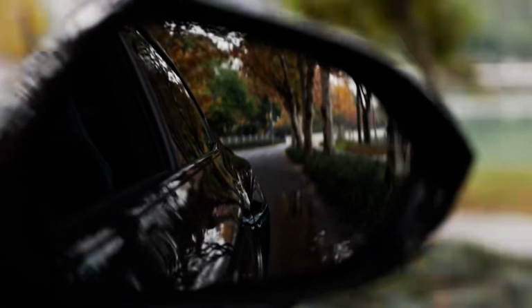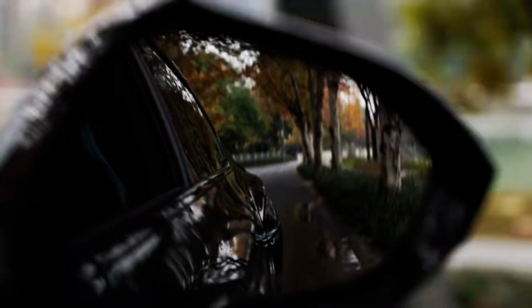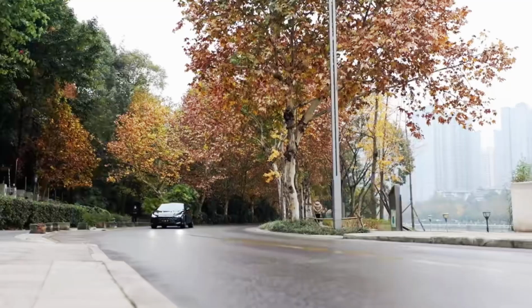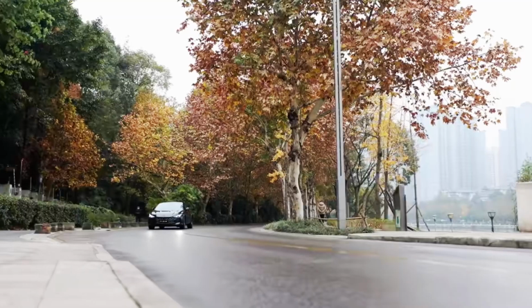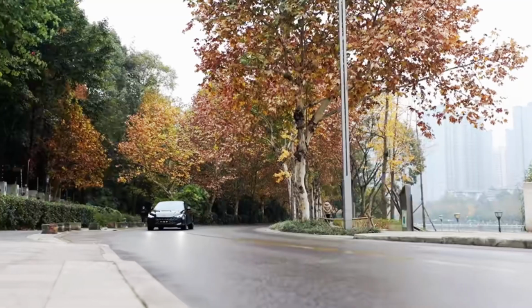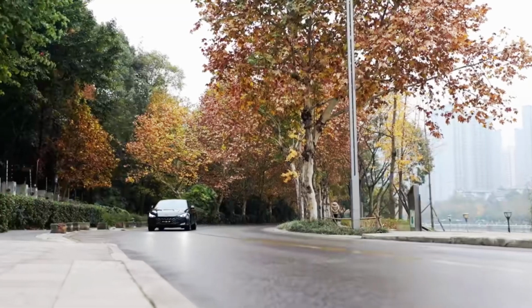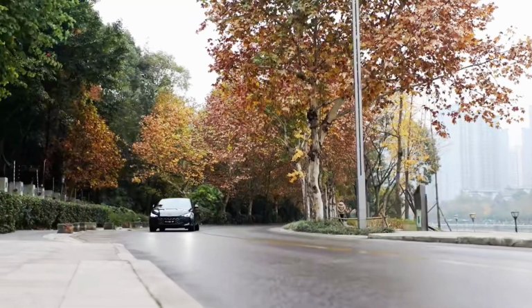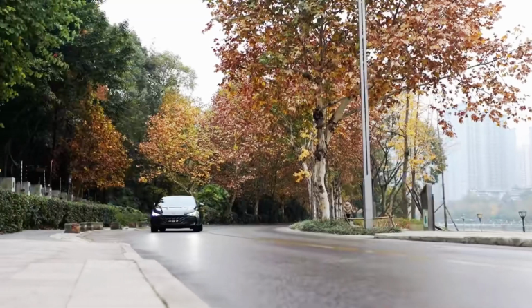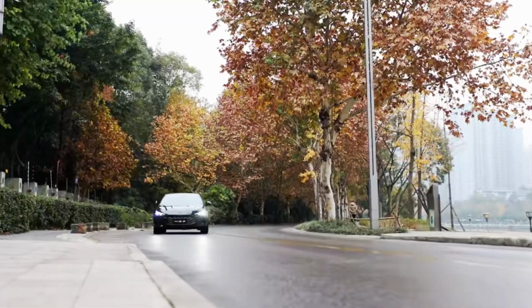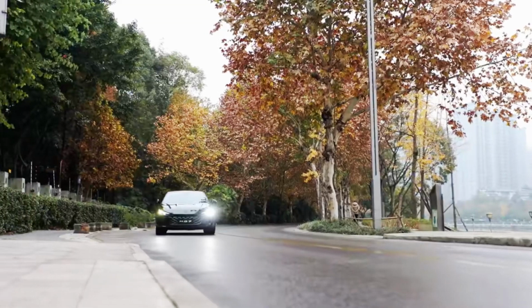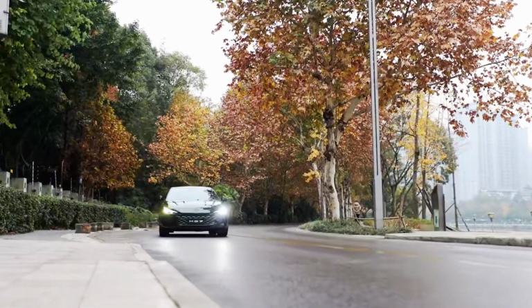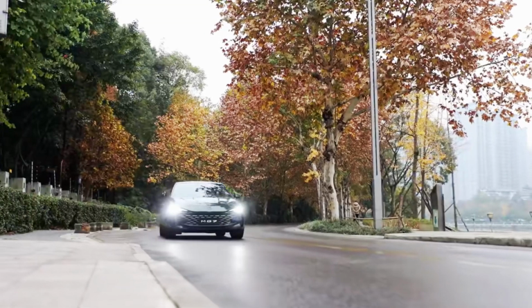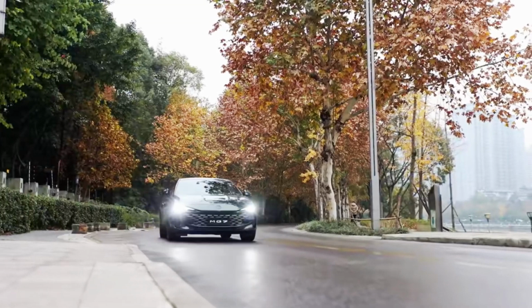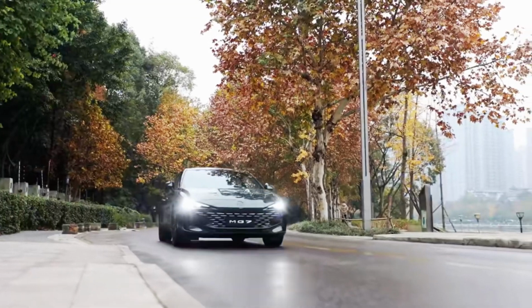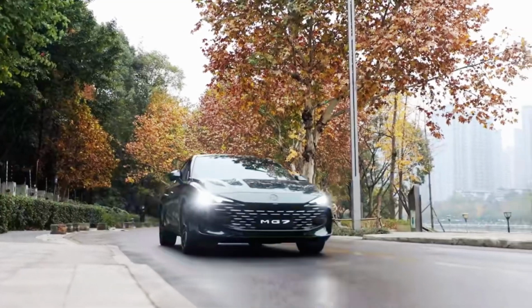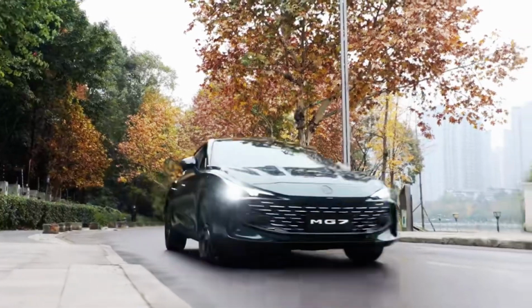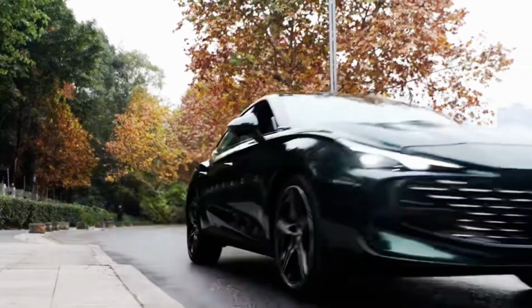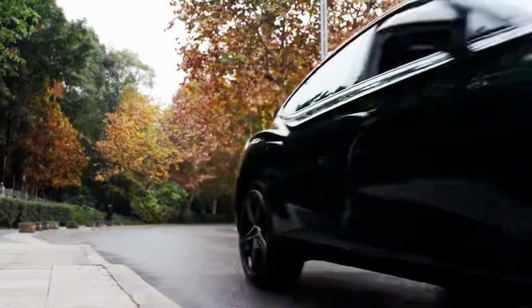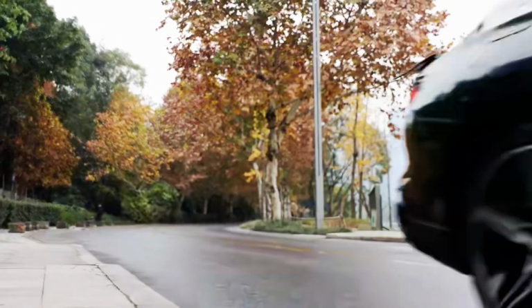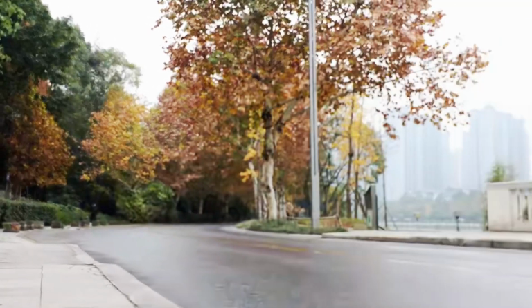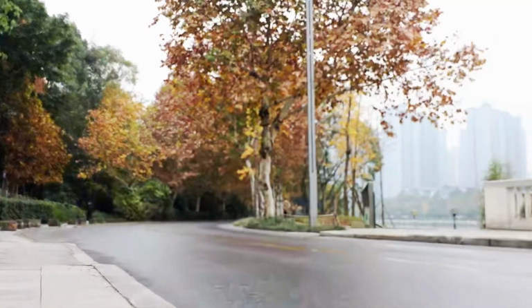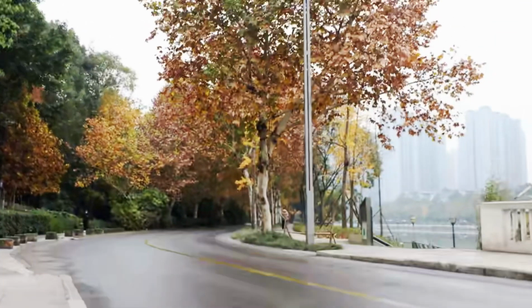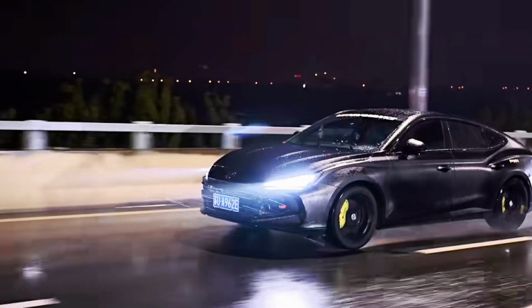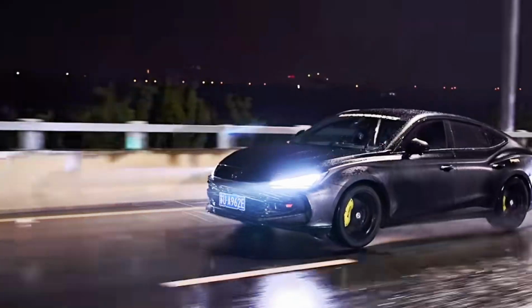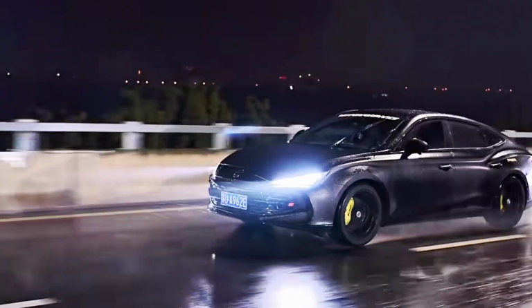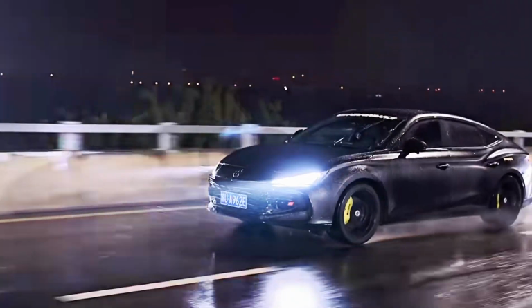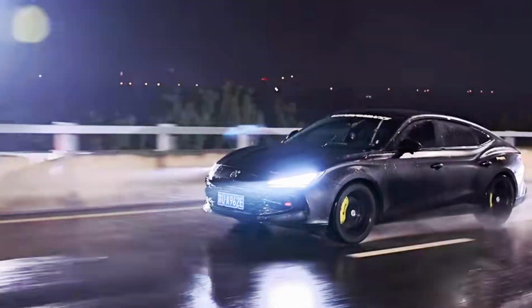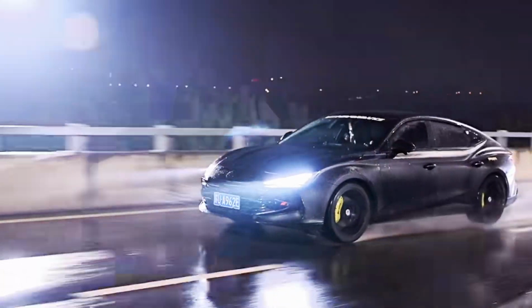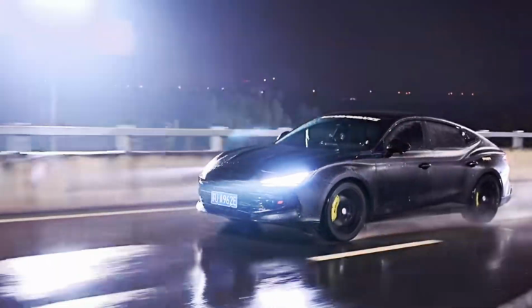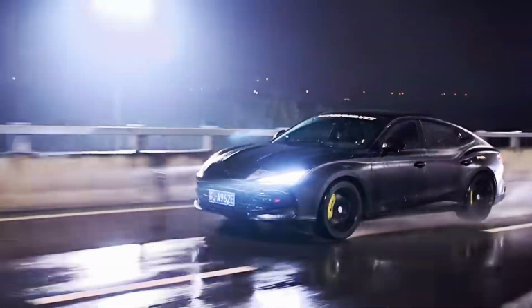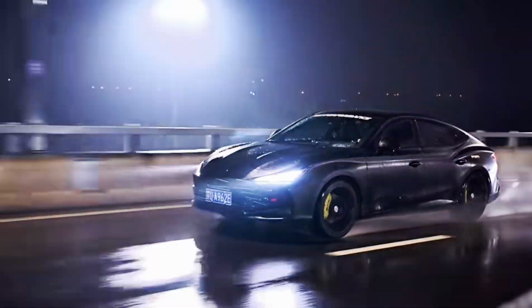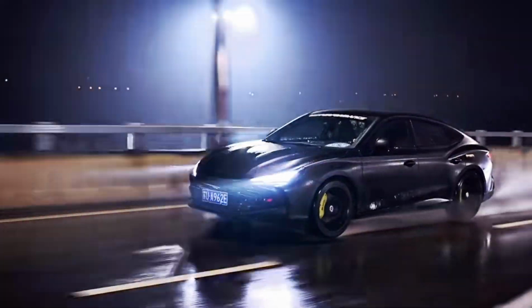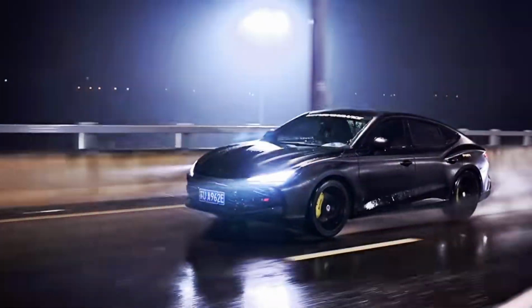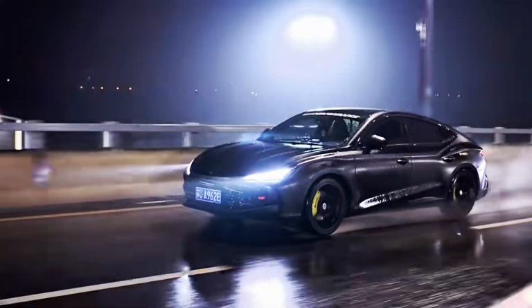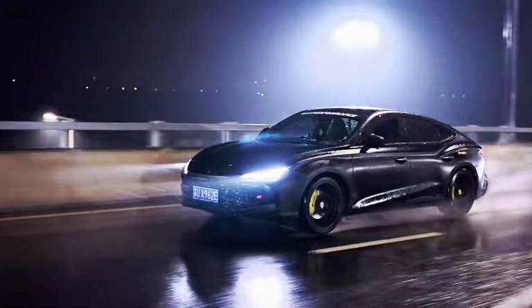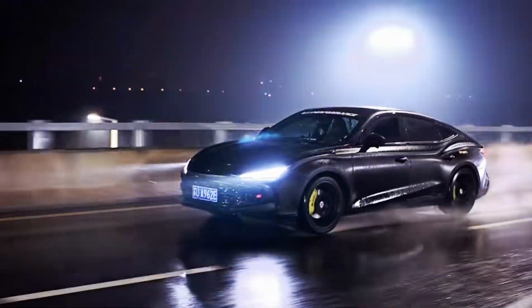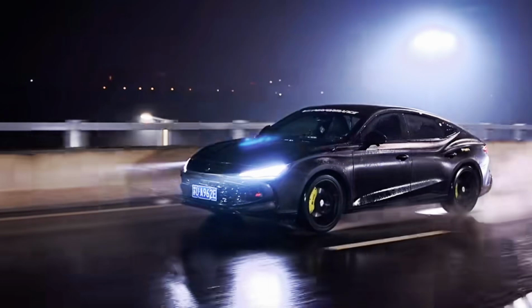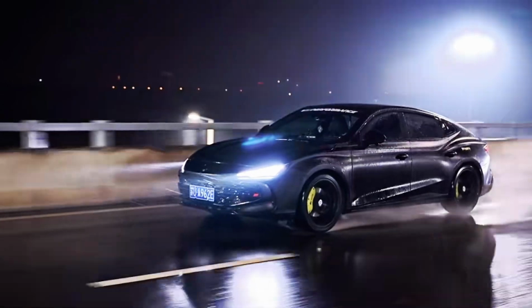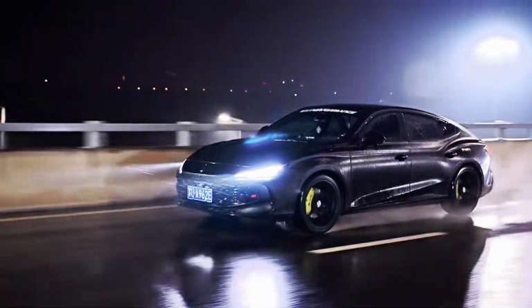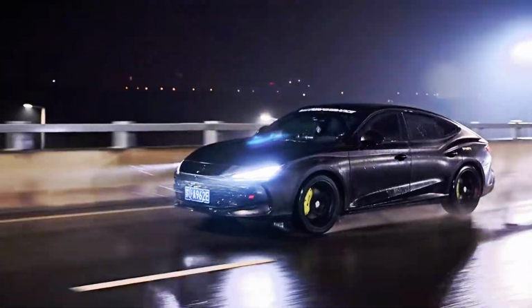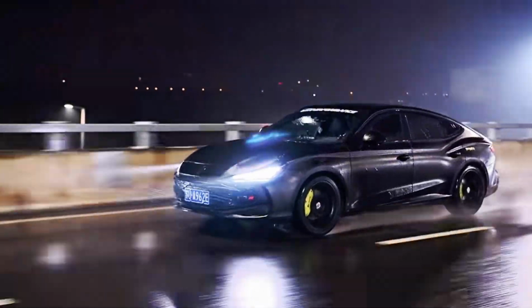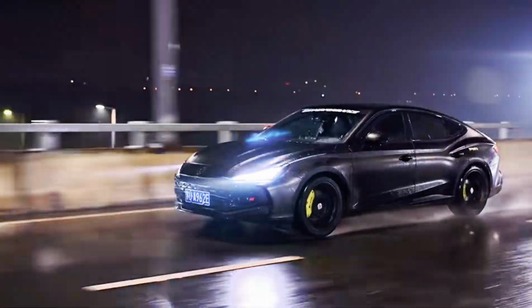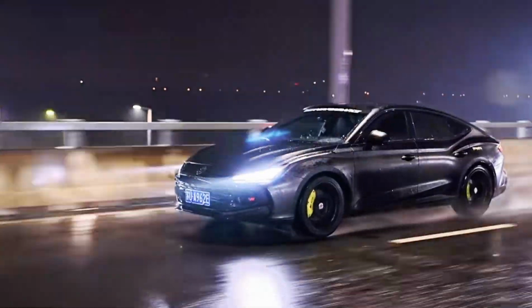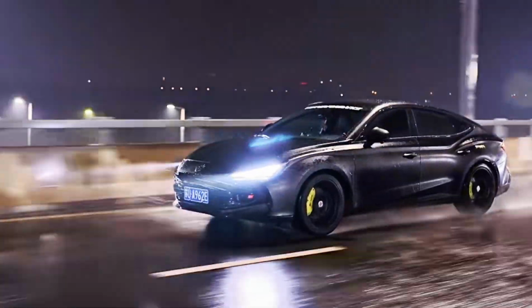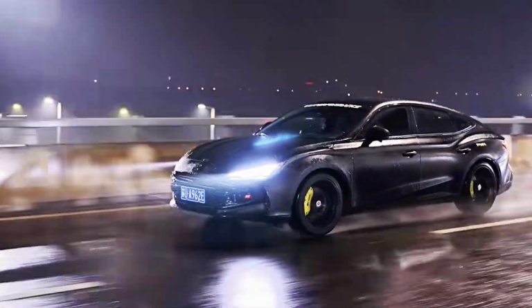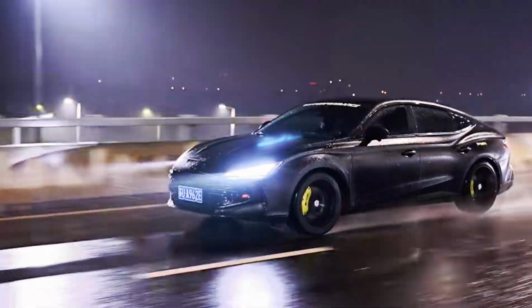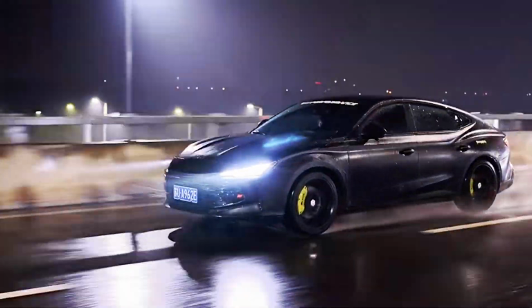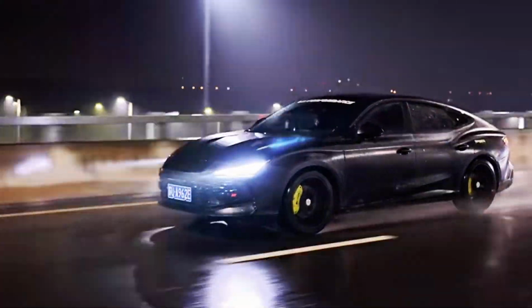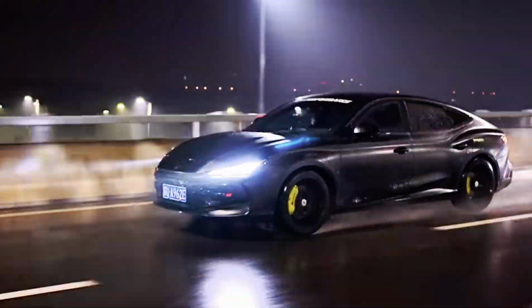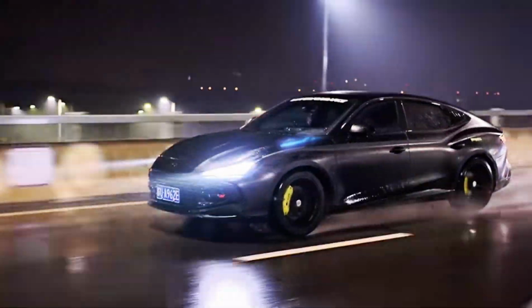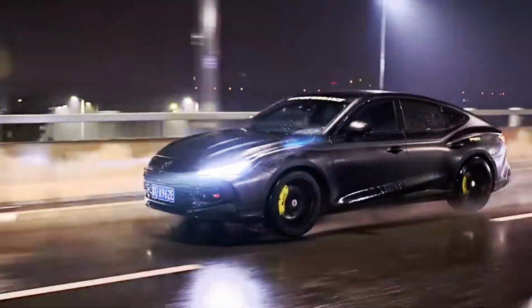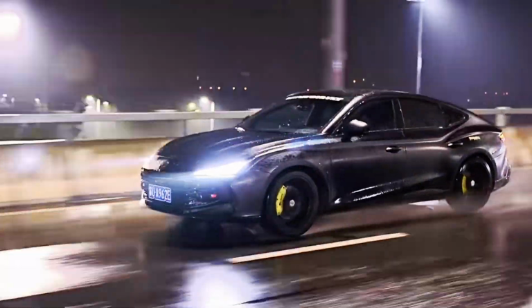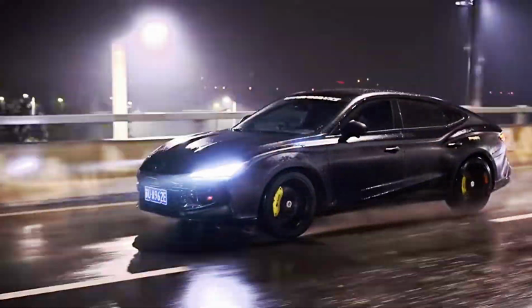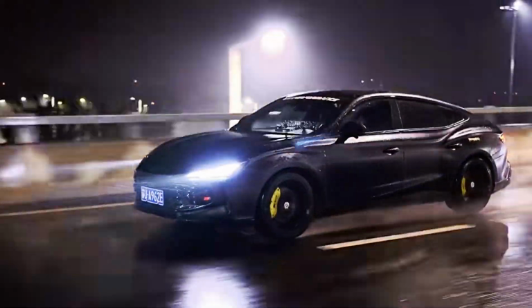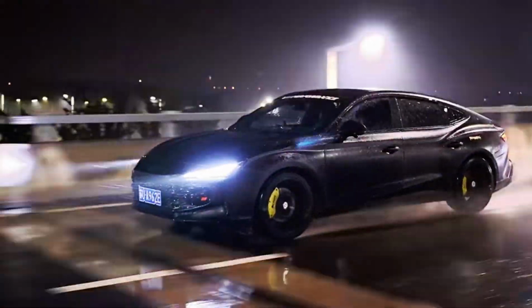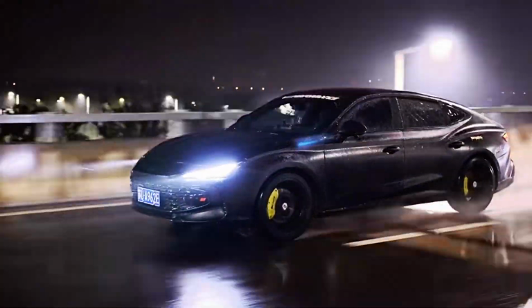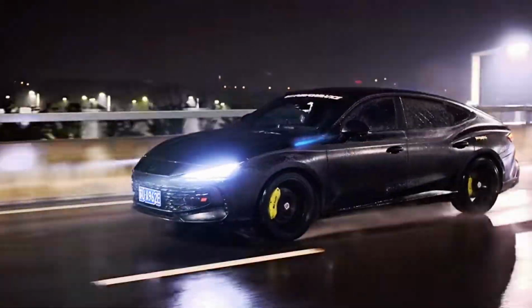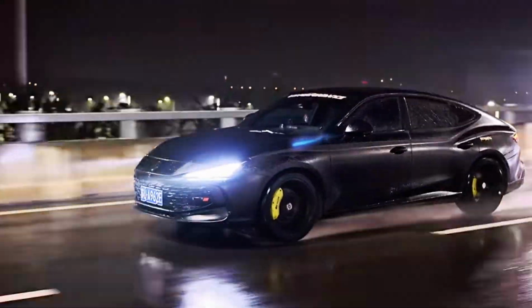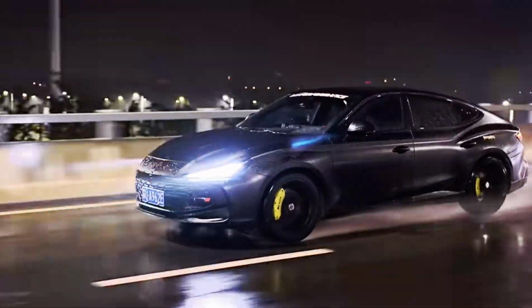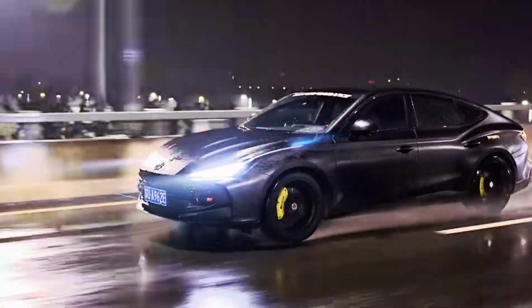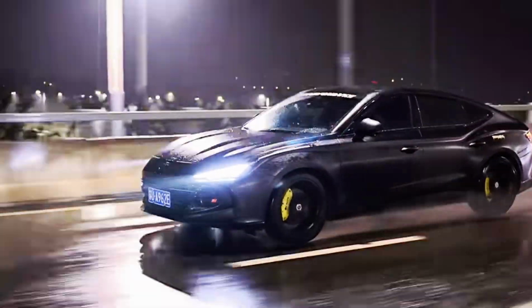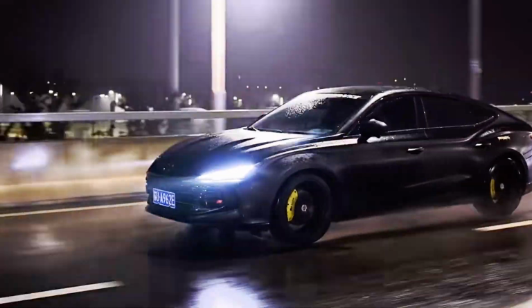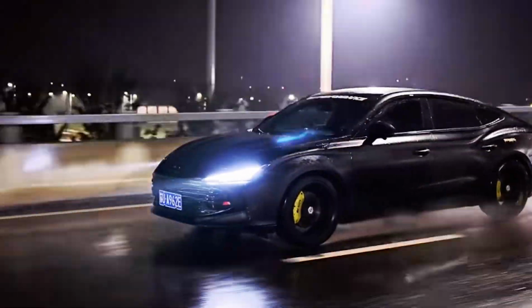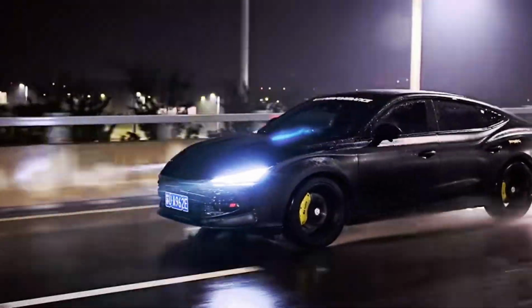The 2.0-liter motor with 261 hp and 405 Nm is combined with a new 9-speed automatic of SAIC's own design.